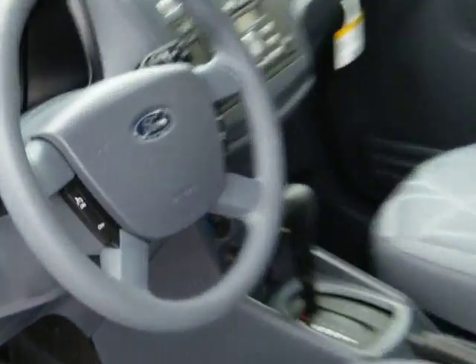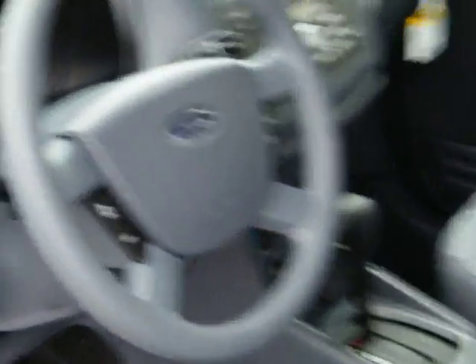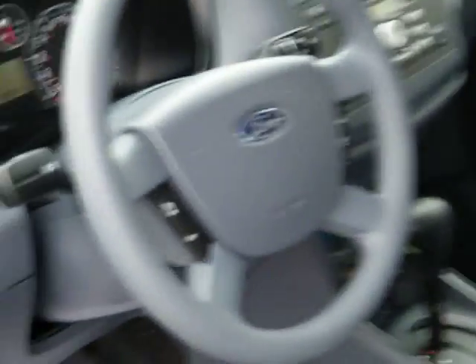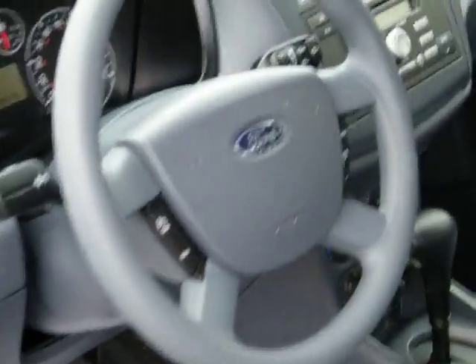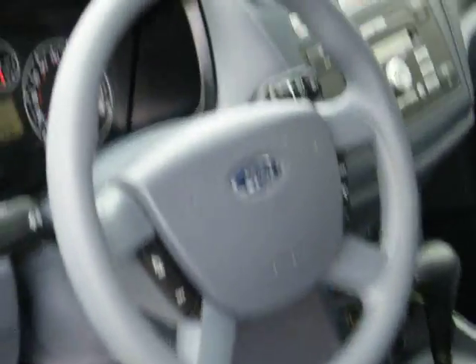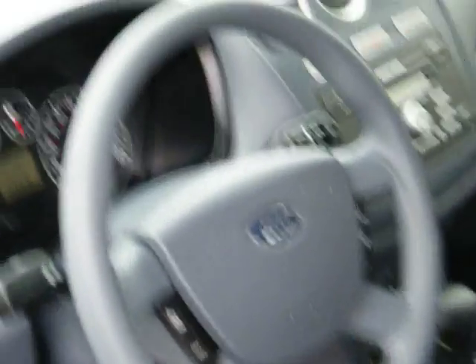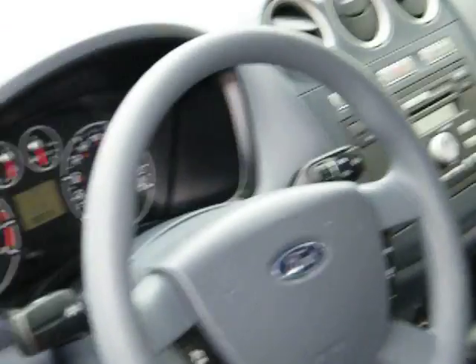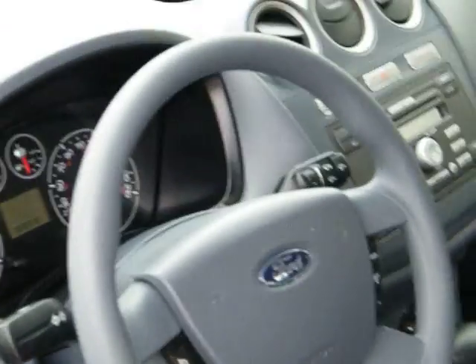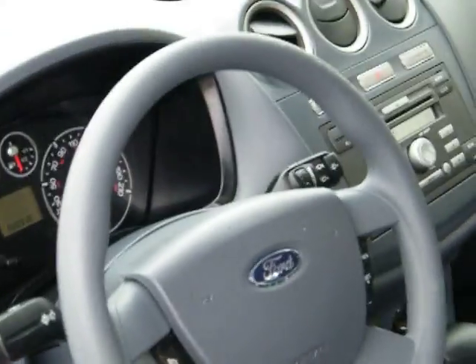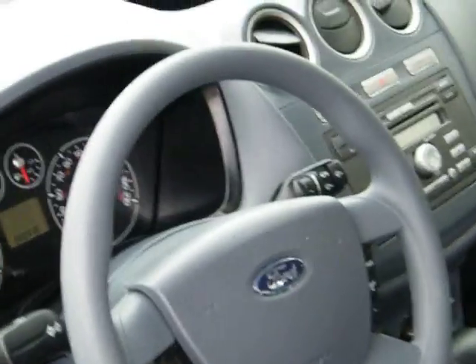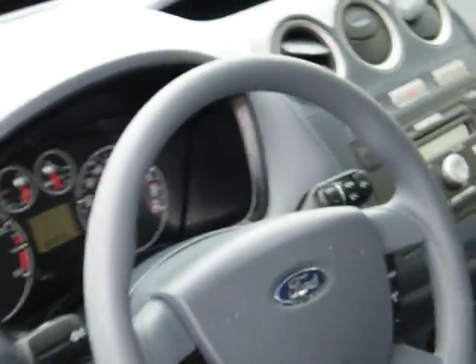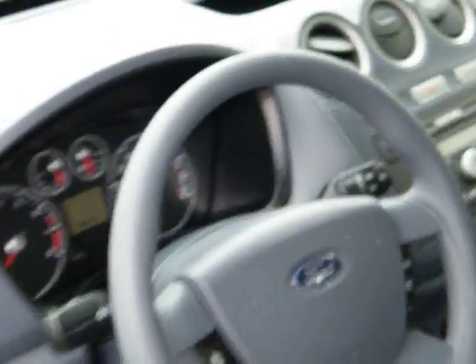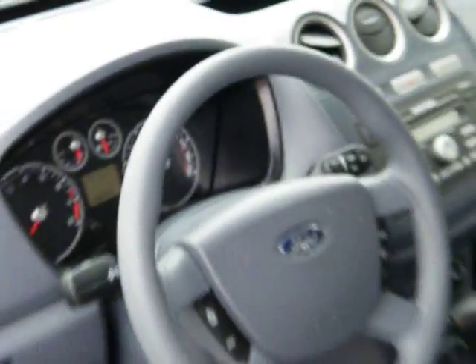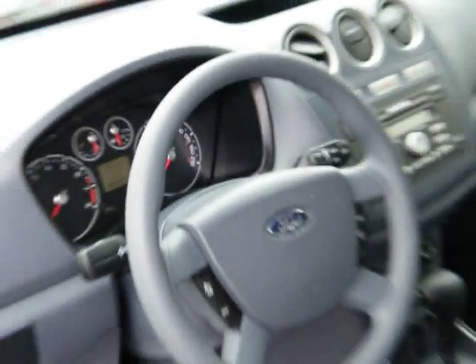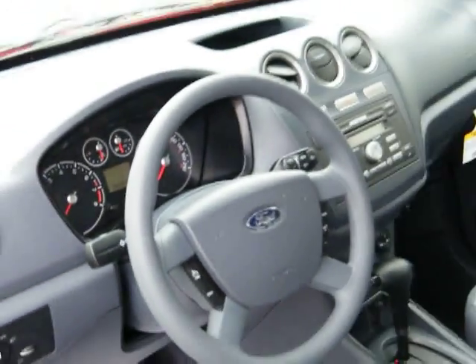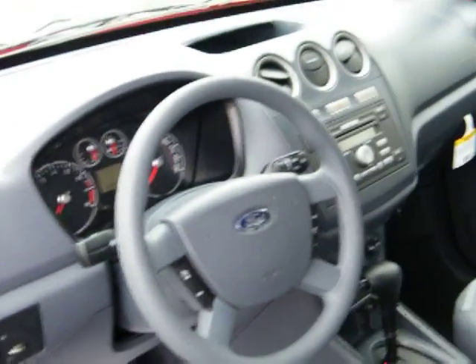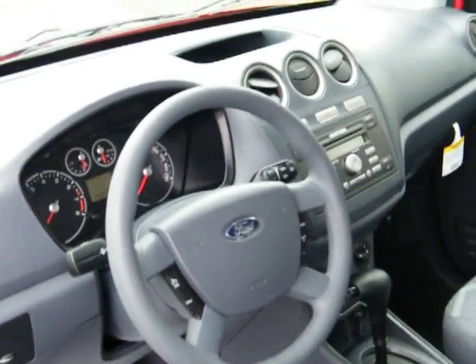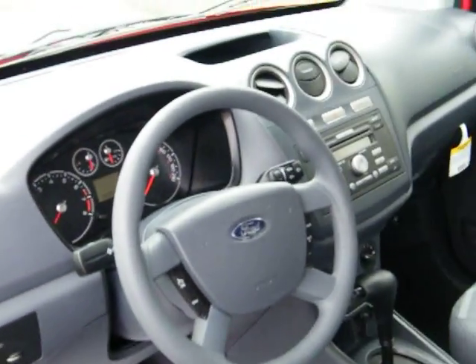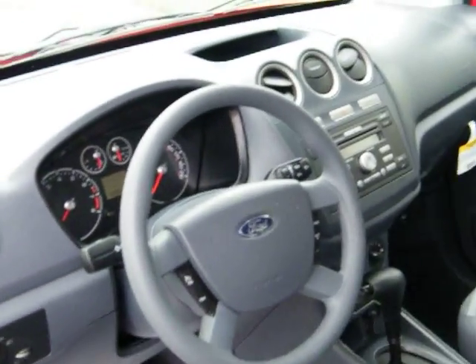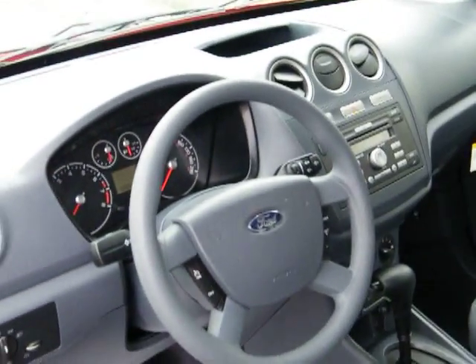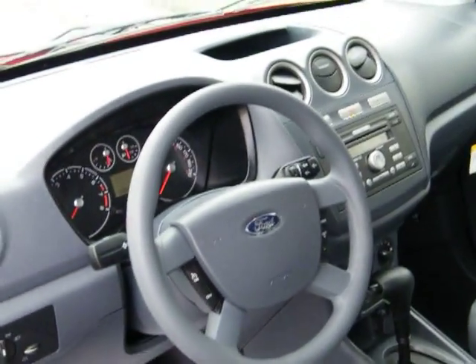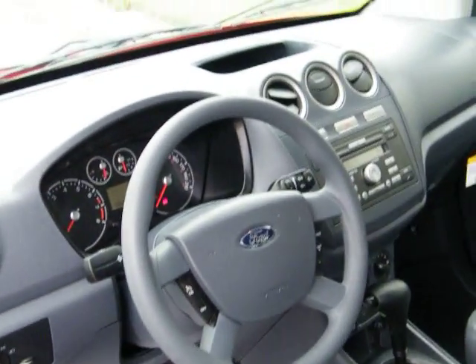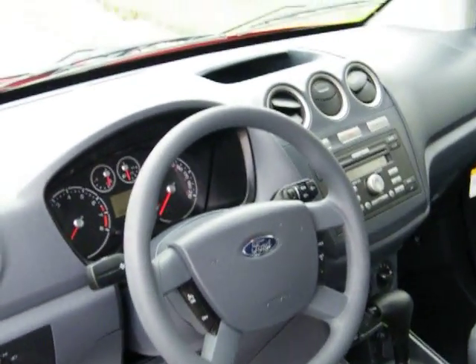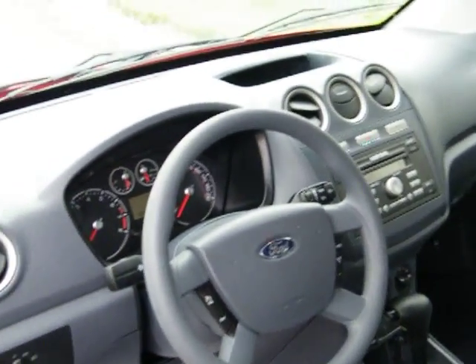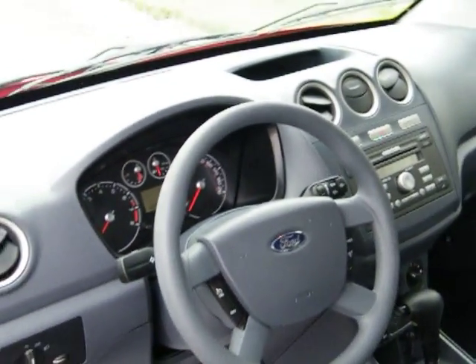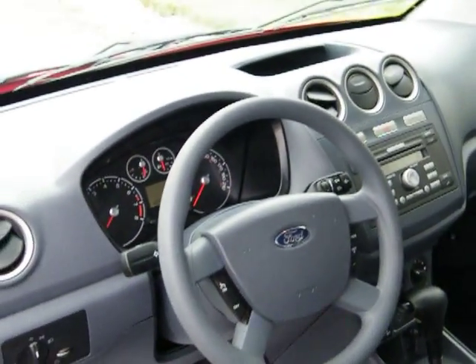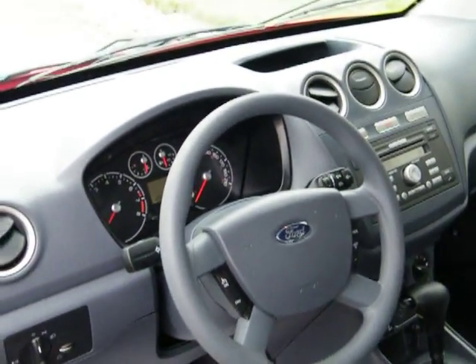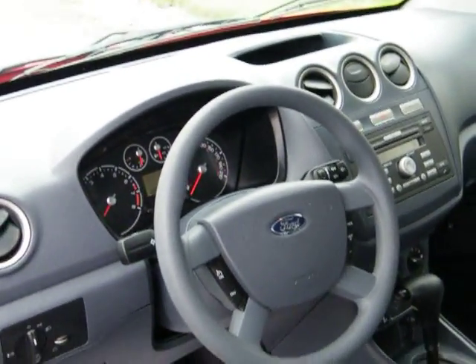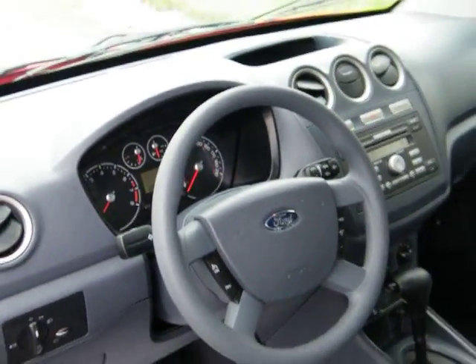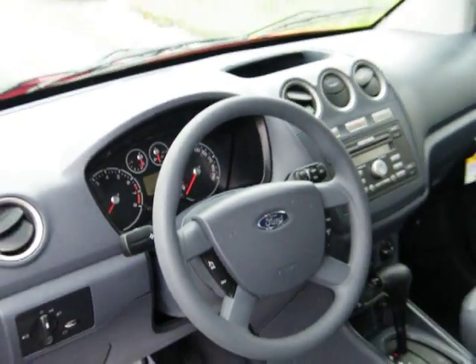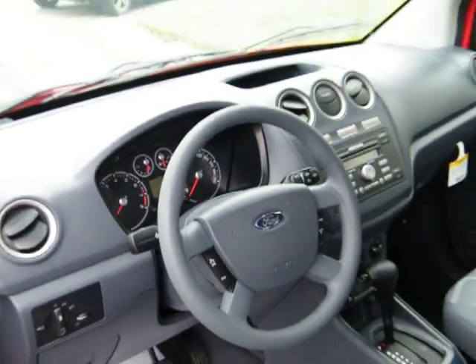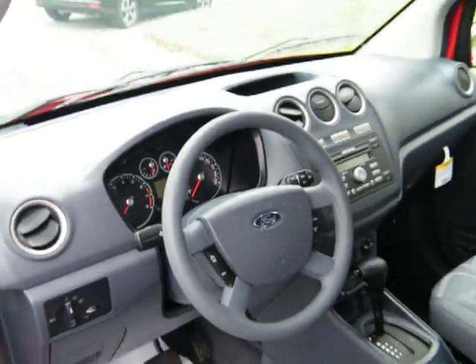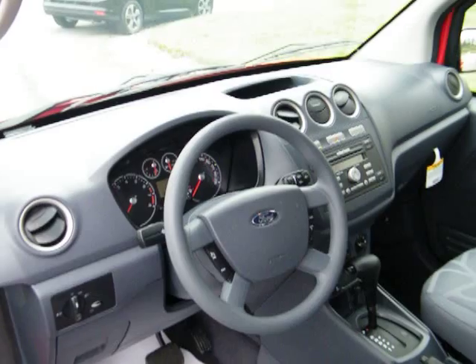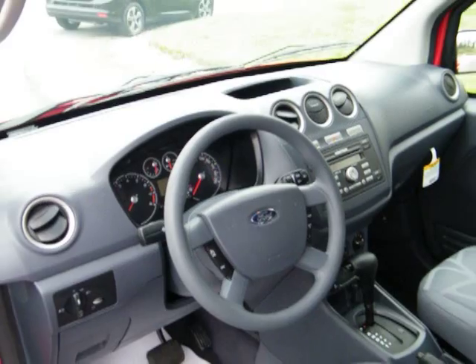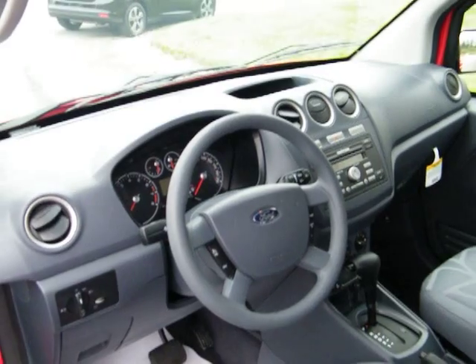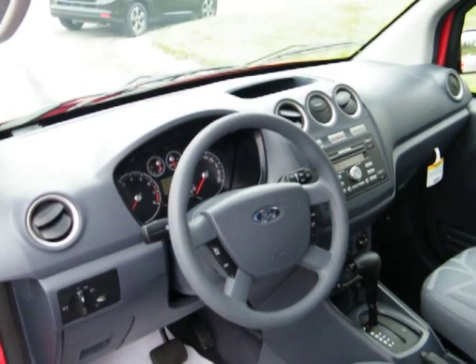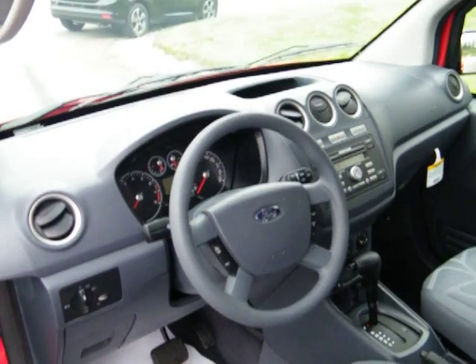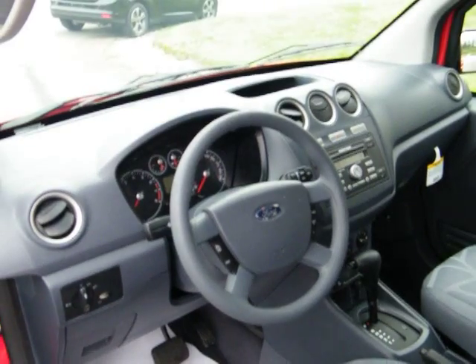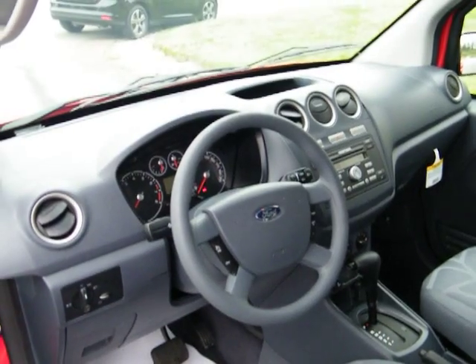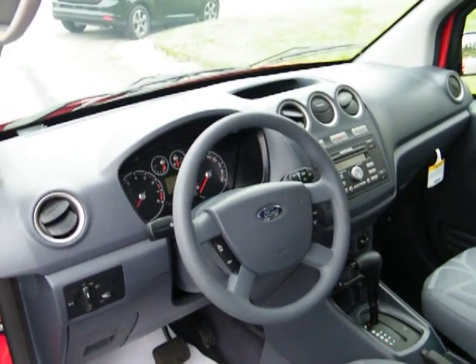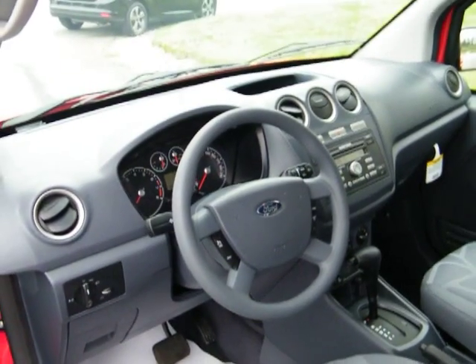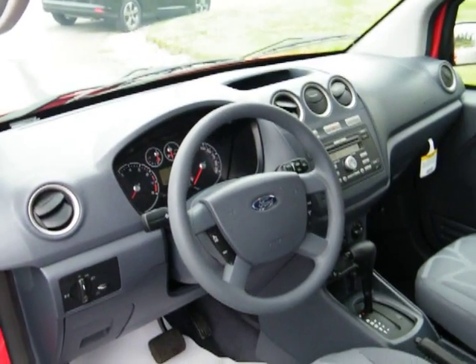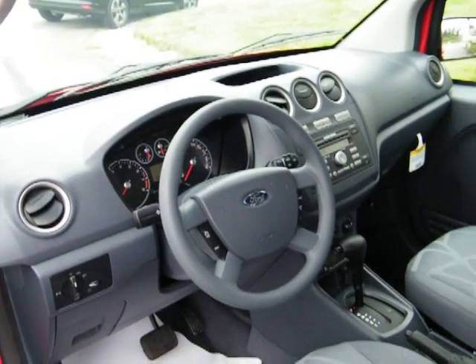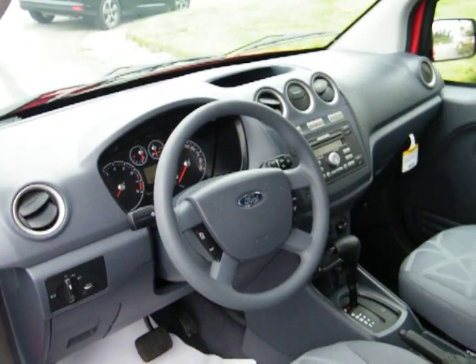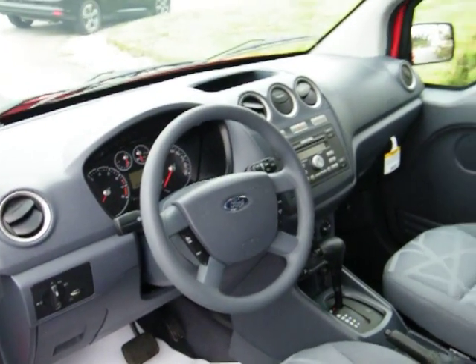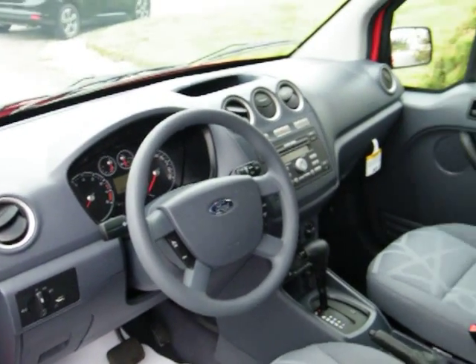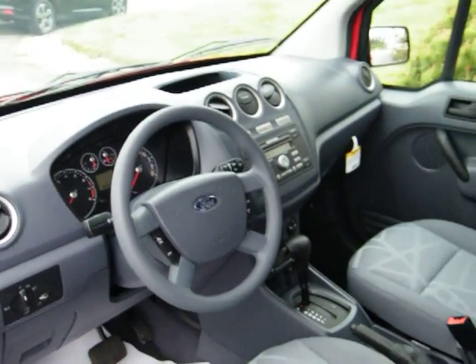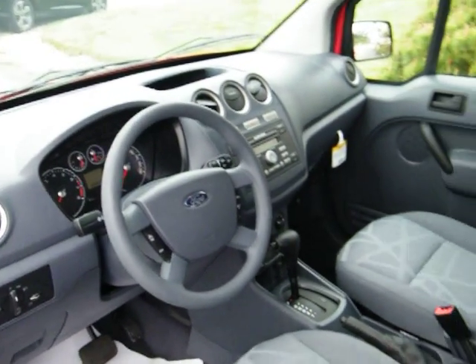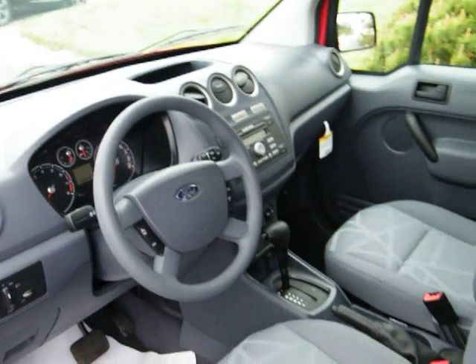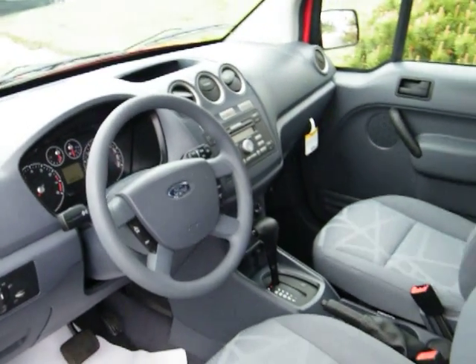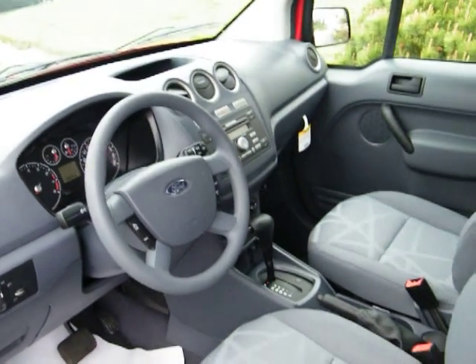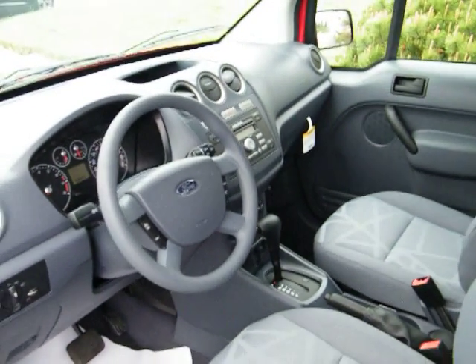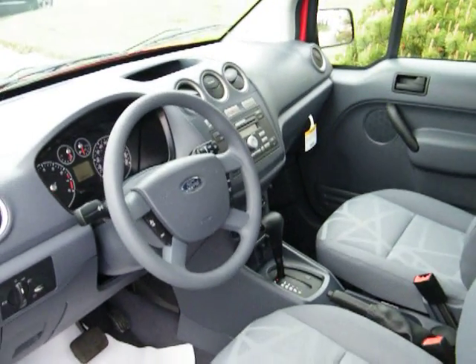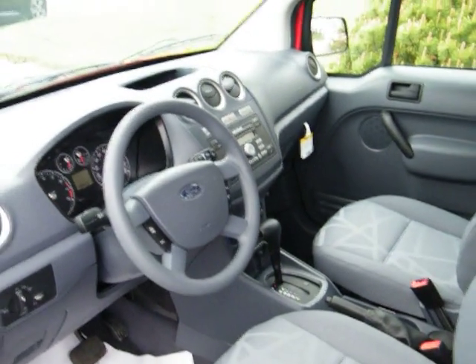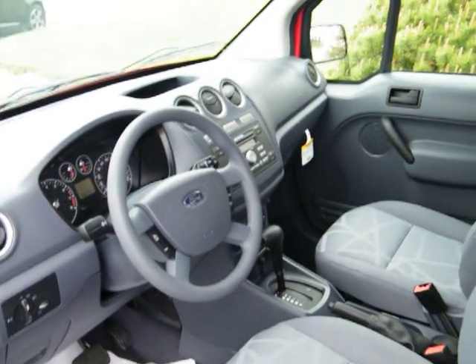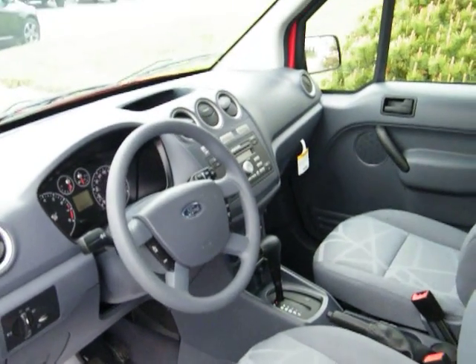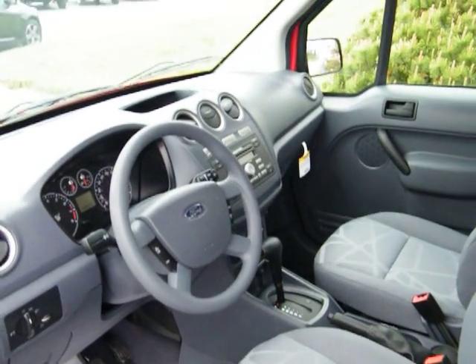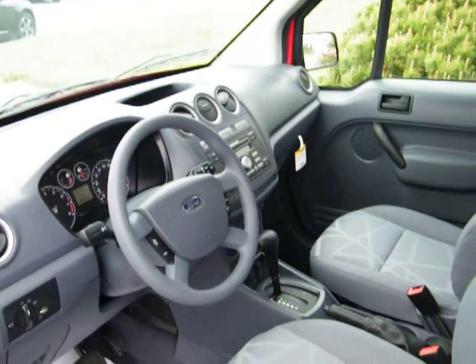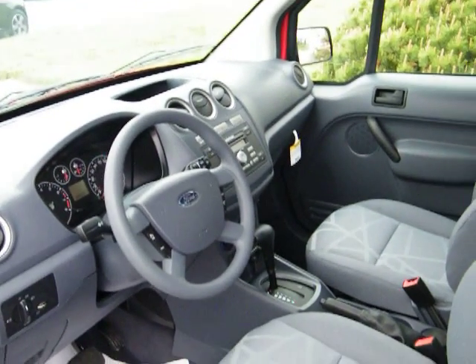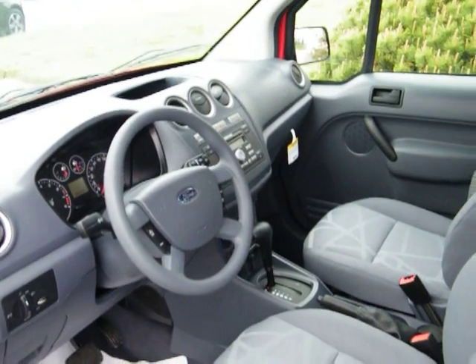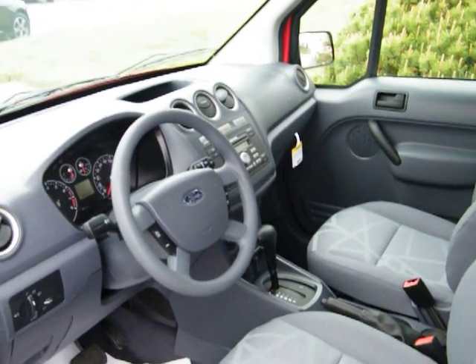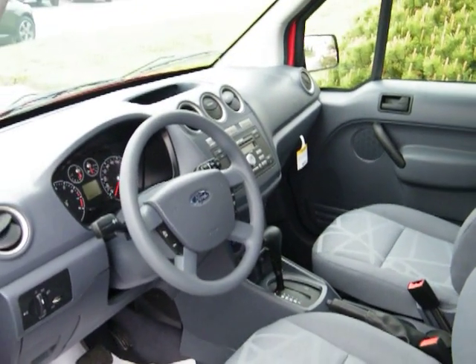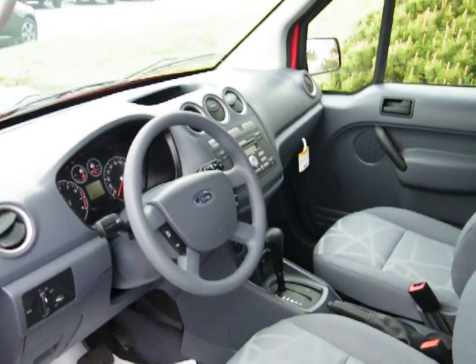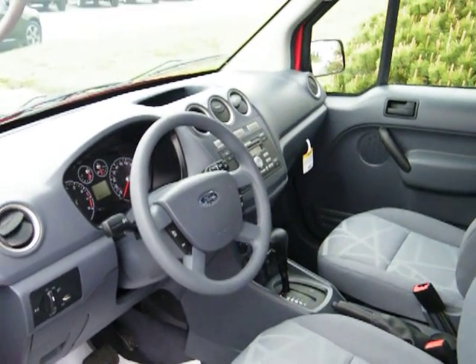It has cruise control, it has air conditioning, it's got power windows and power mirrors and things like that. Just a very comfortable vehicle to drive.